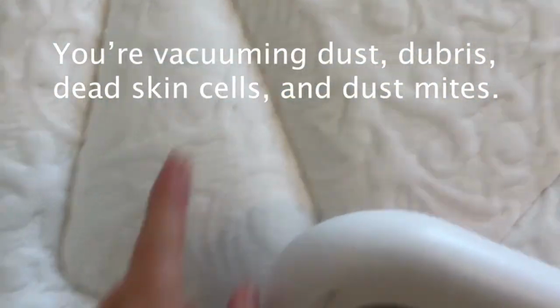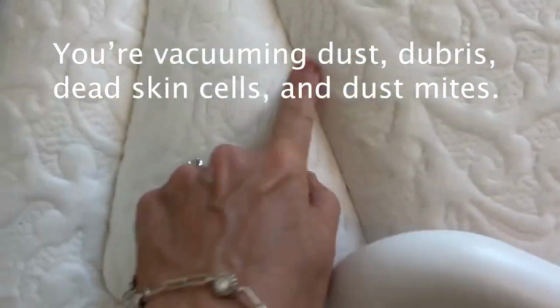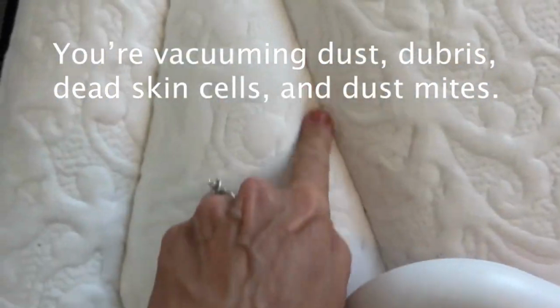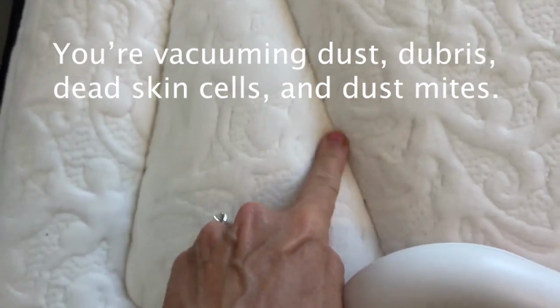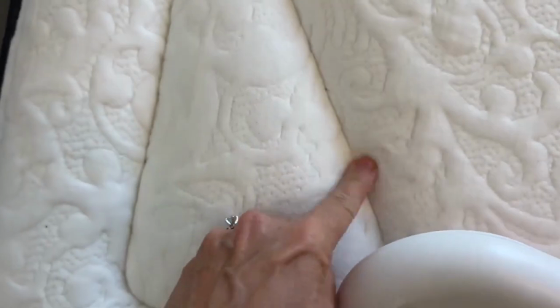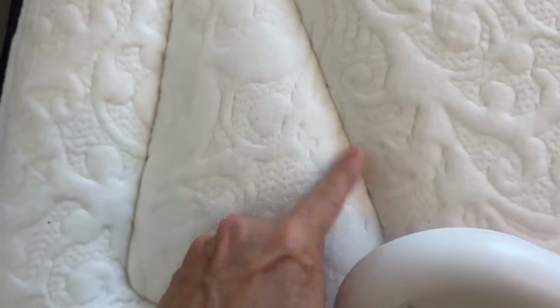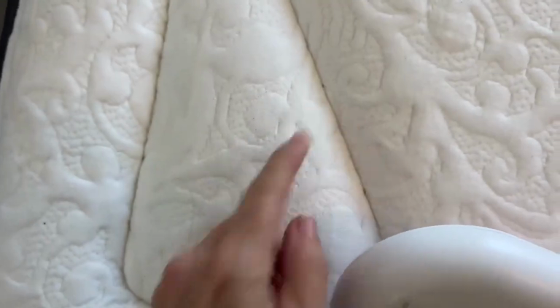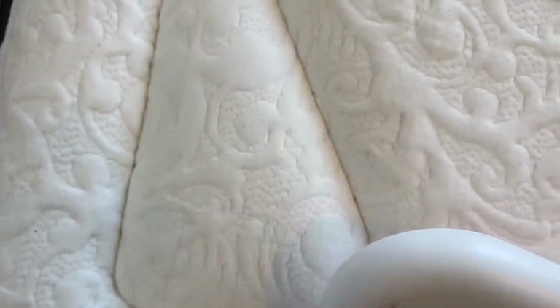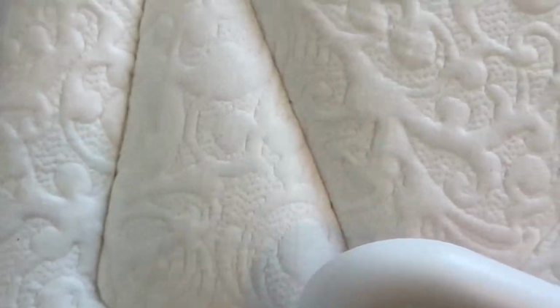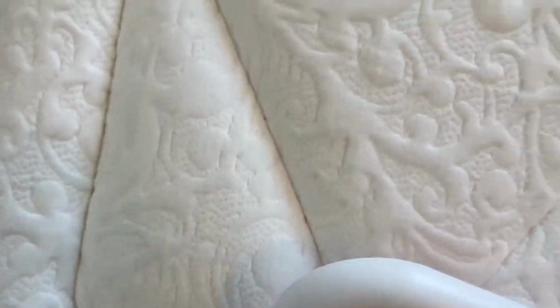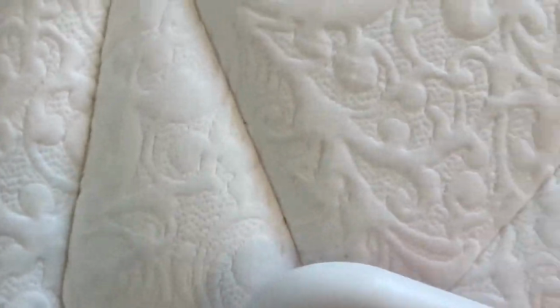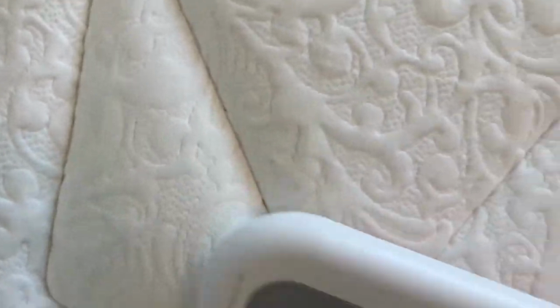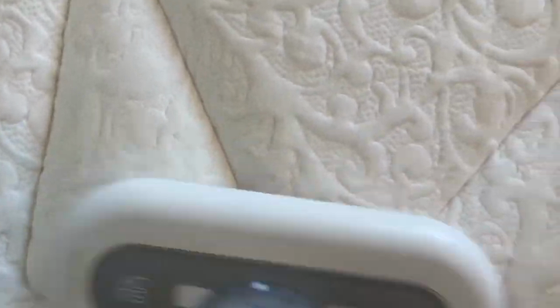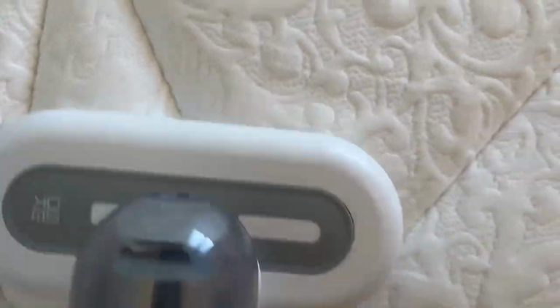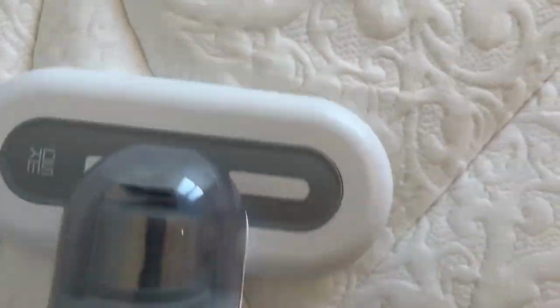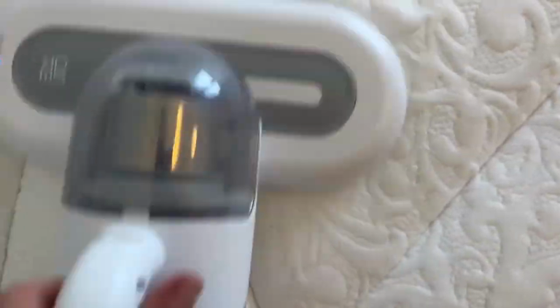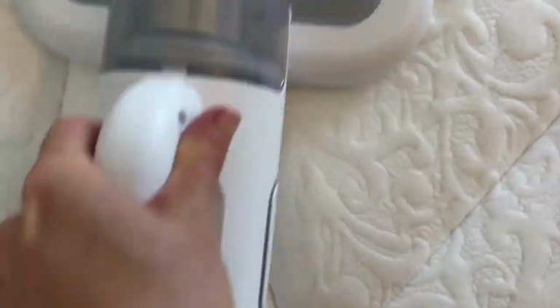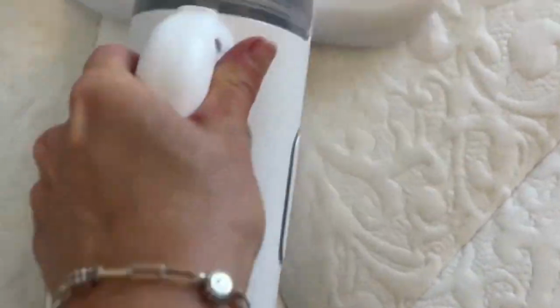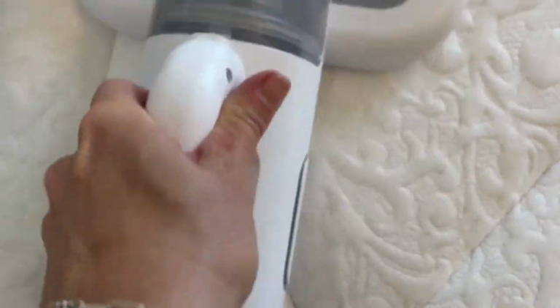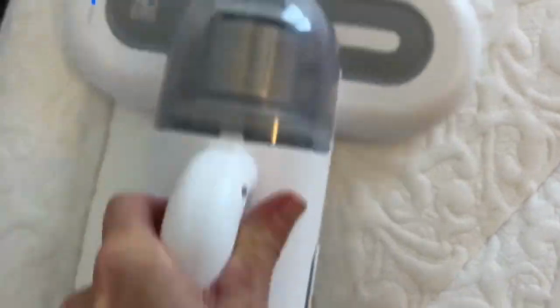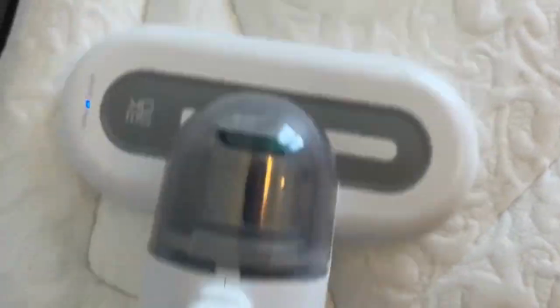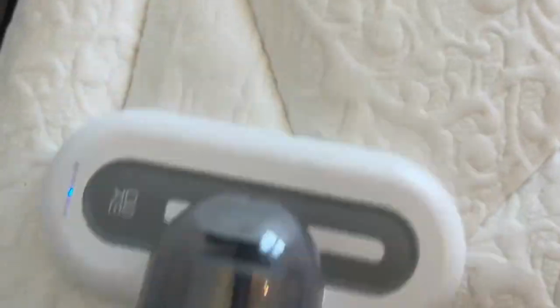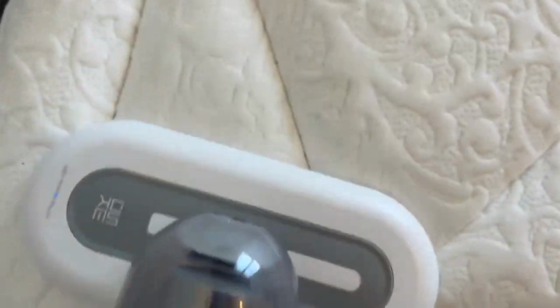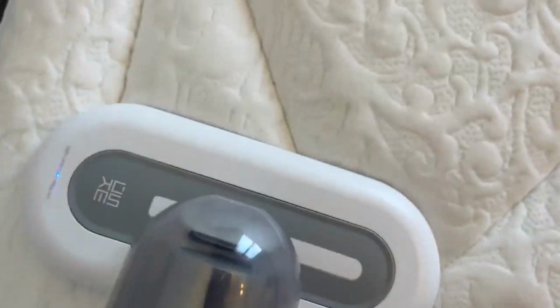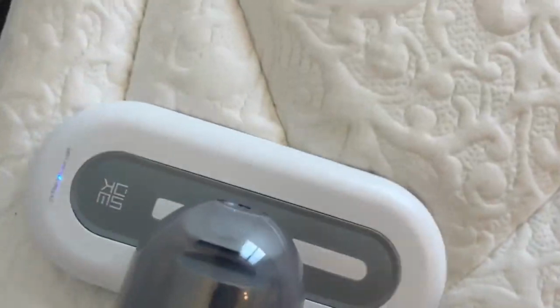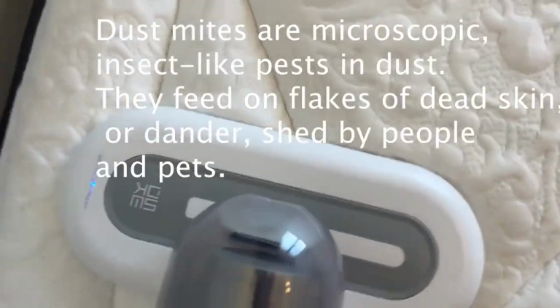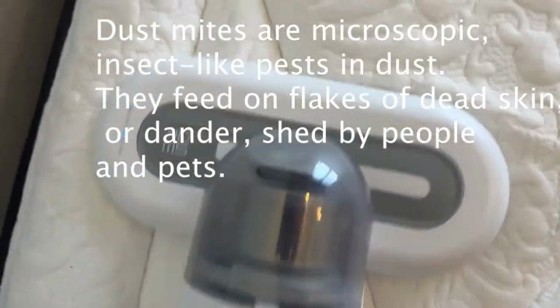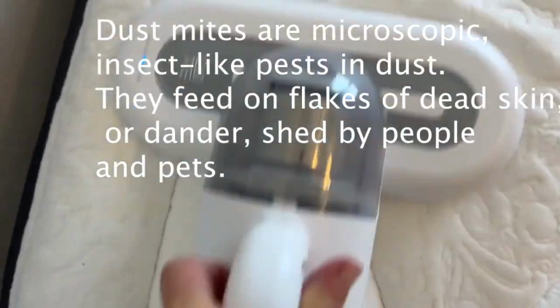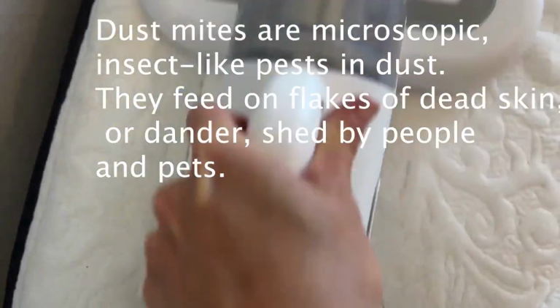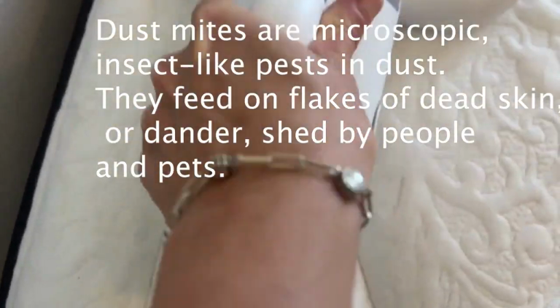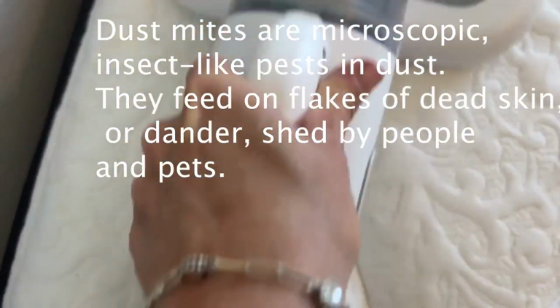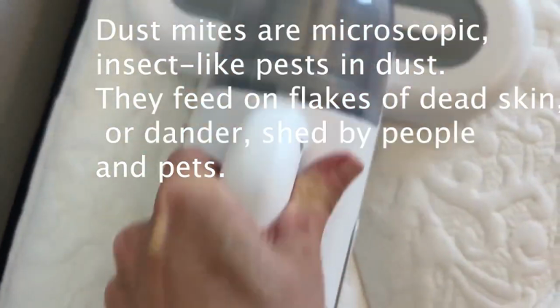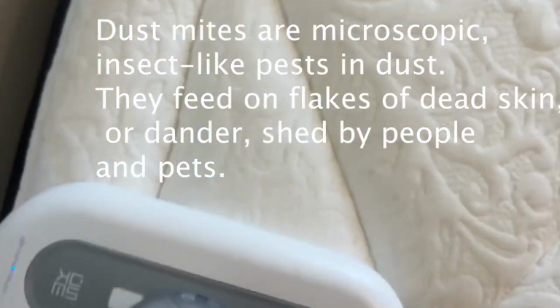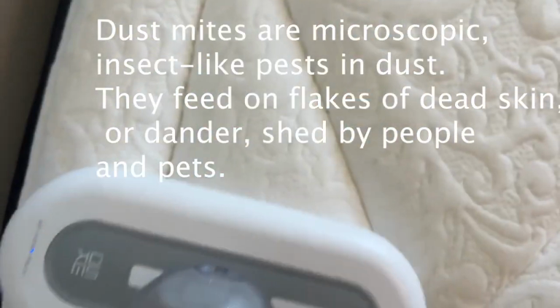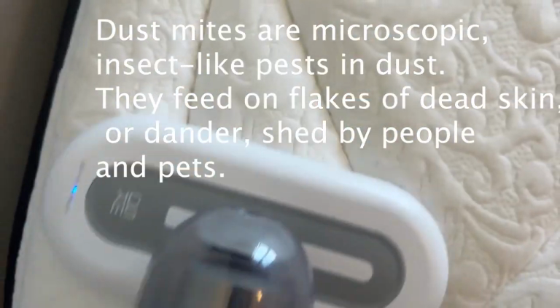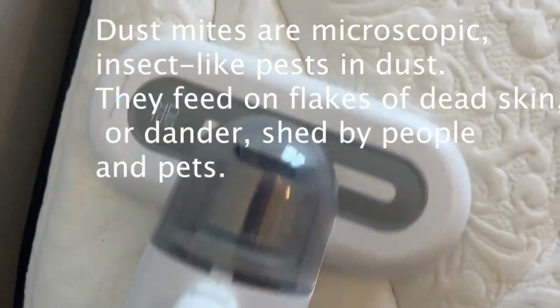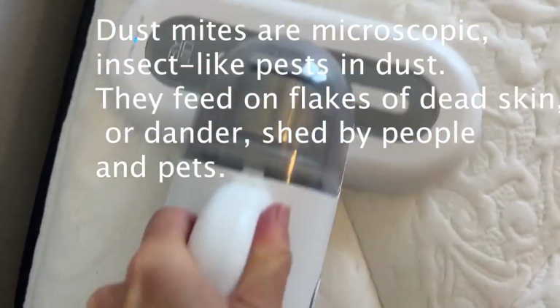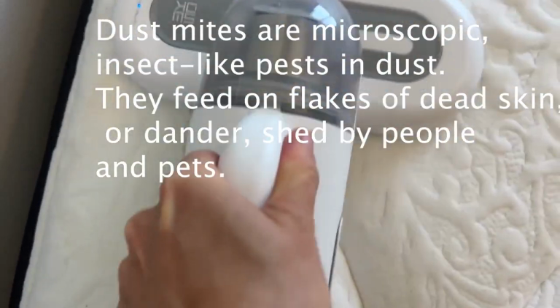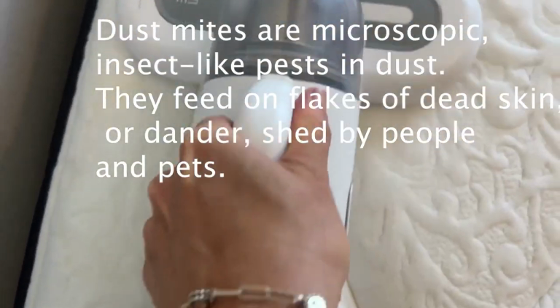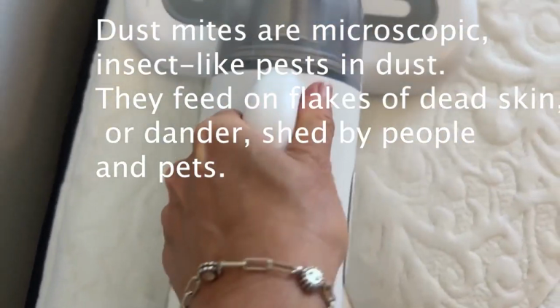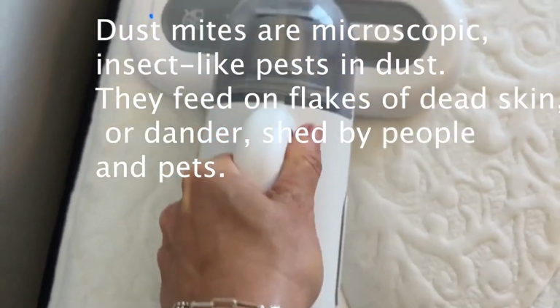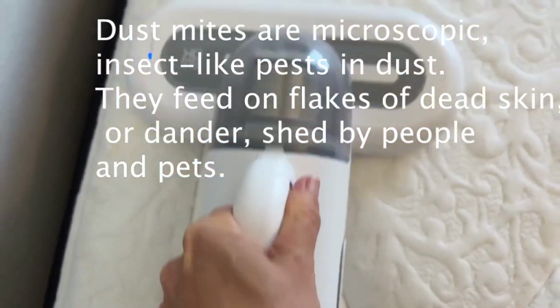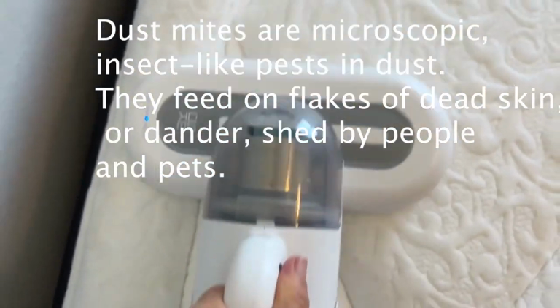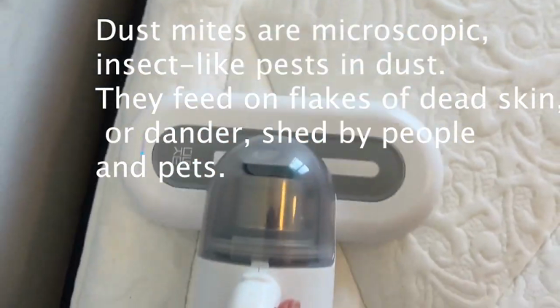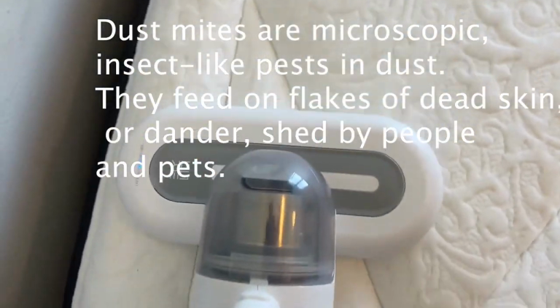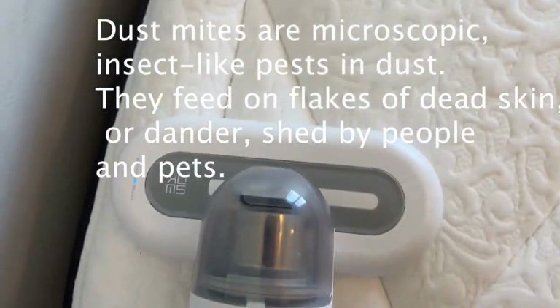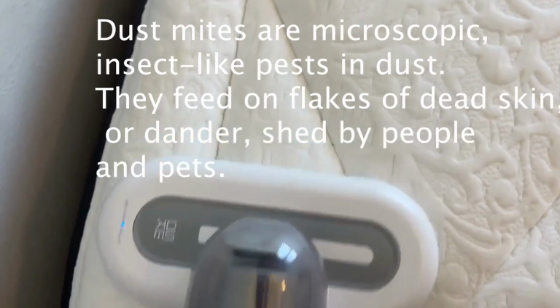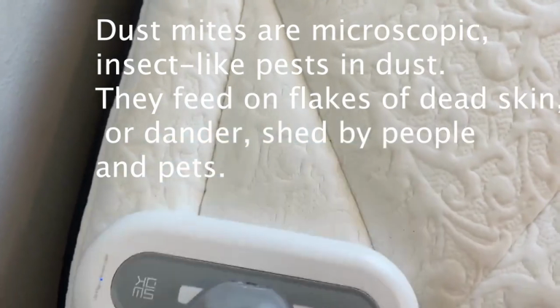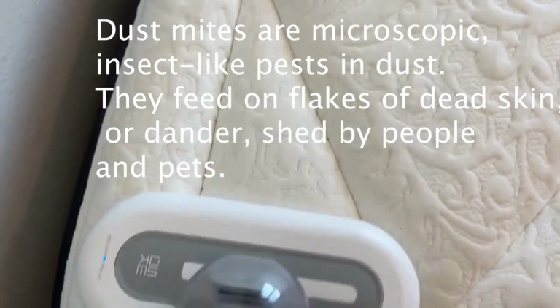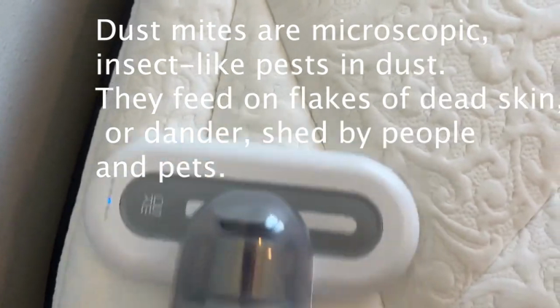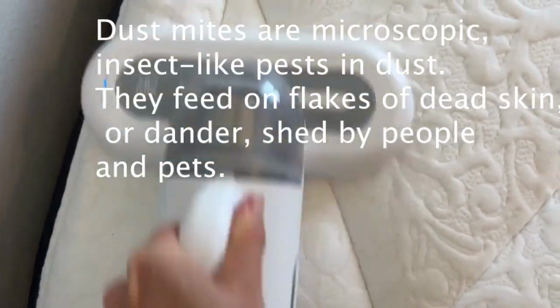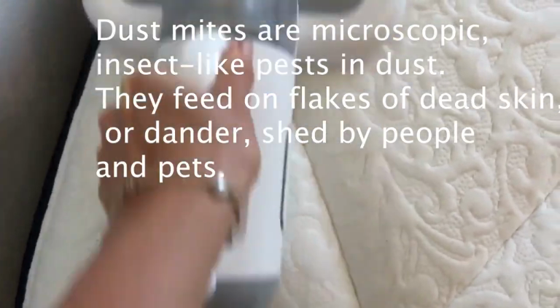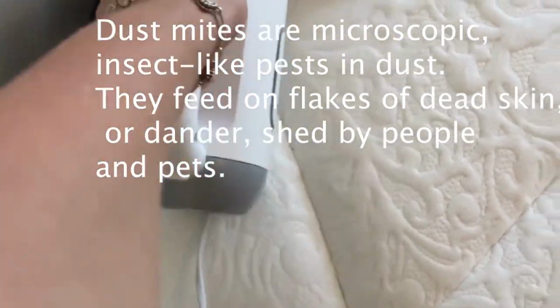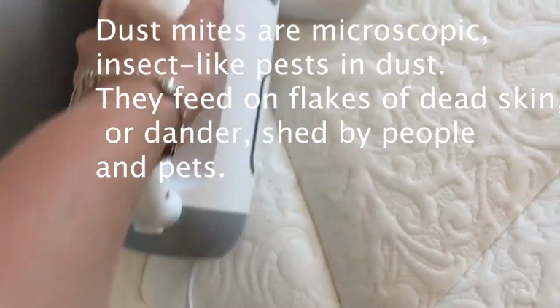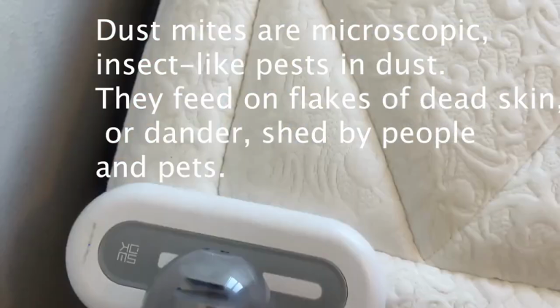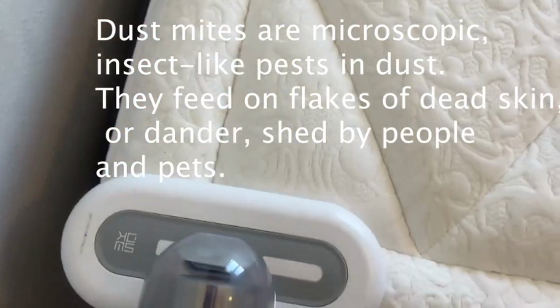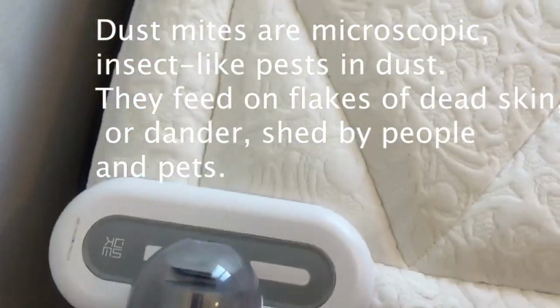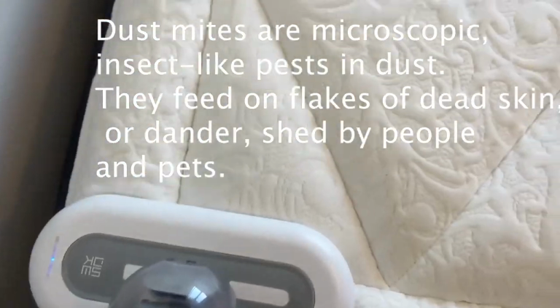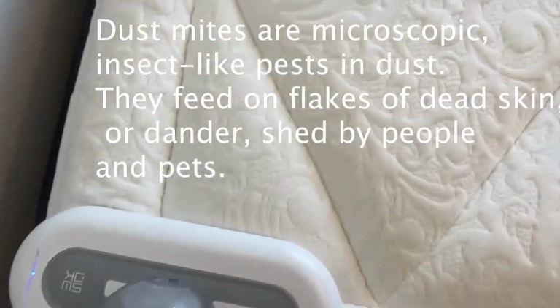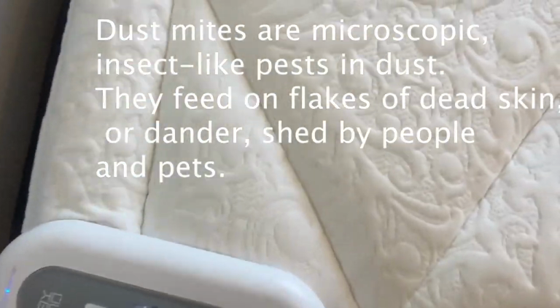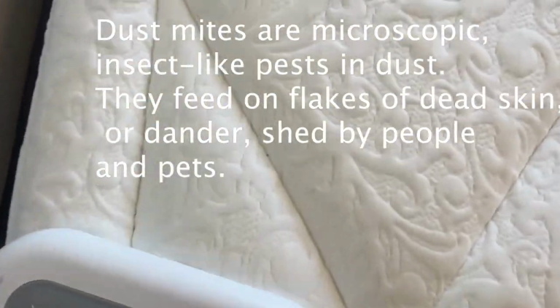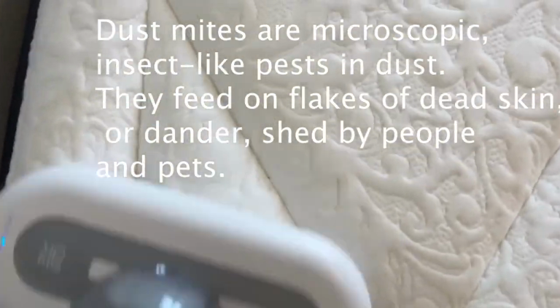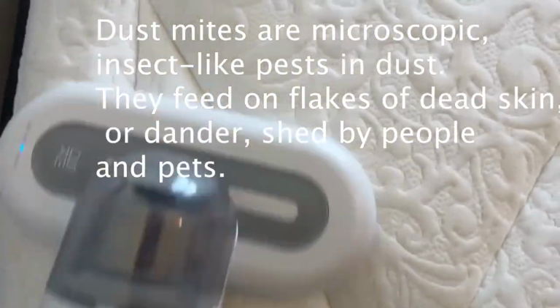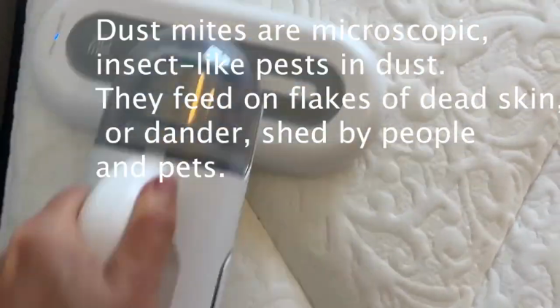These grooves are where things get stuck — lint and stuff. And even though you can't see it, there's also some dust mites in there.